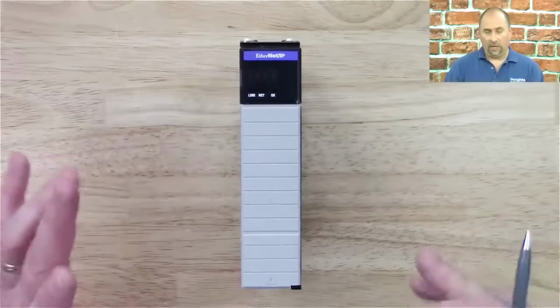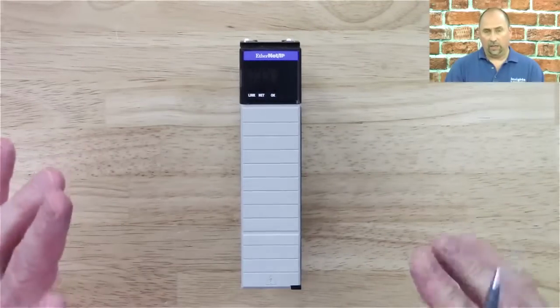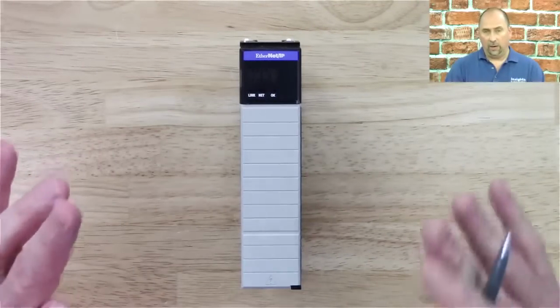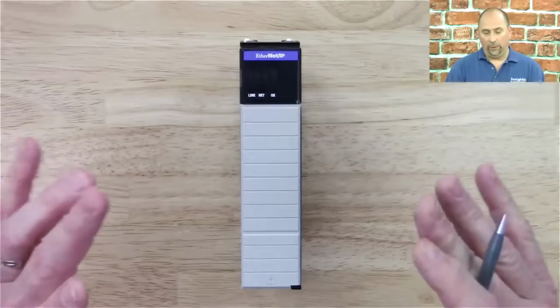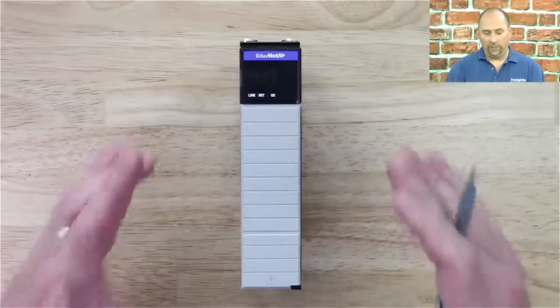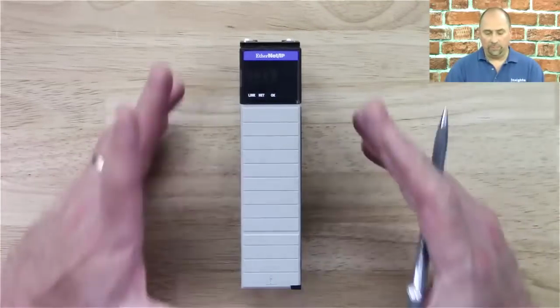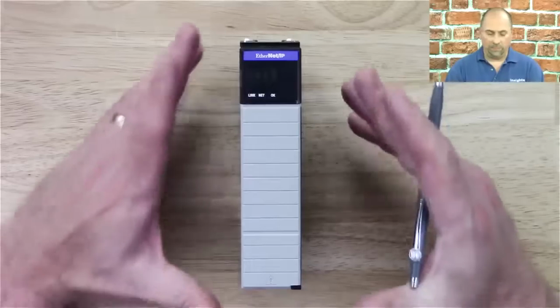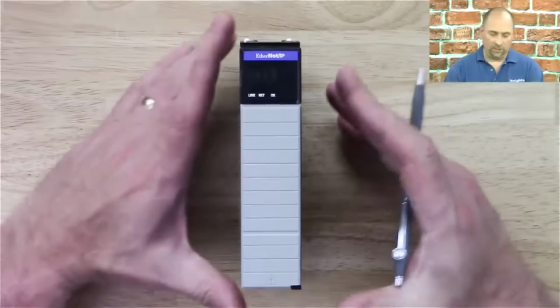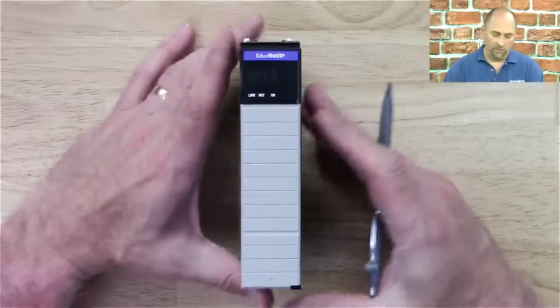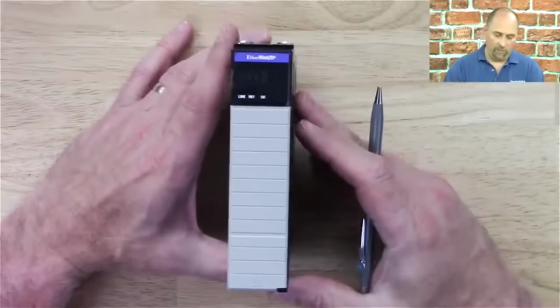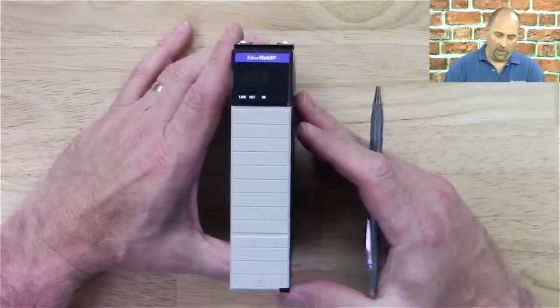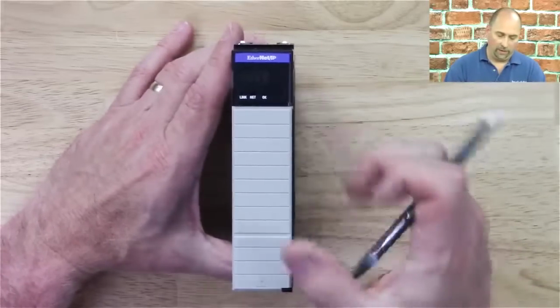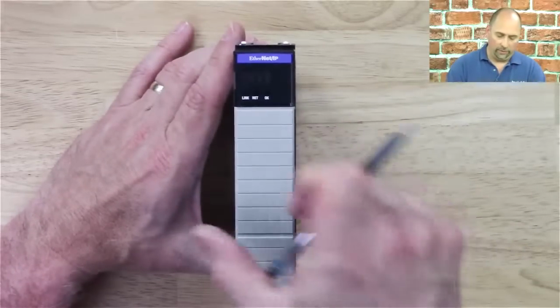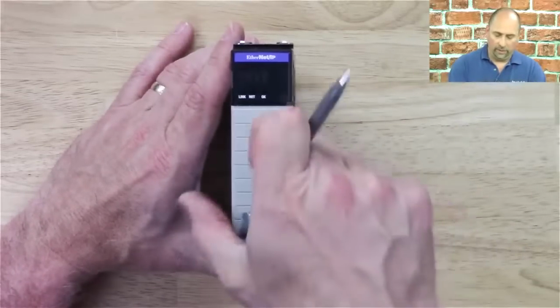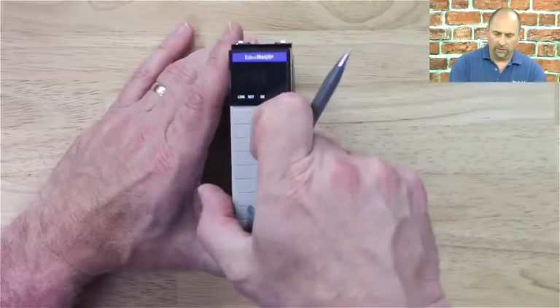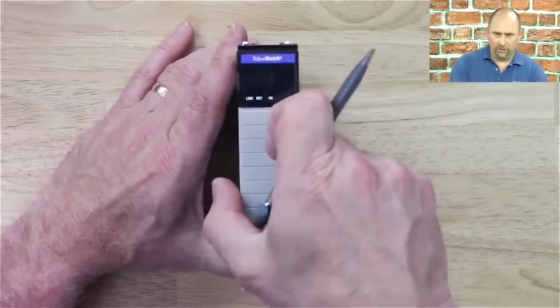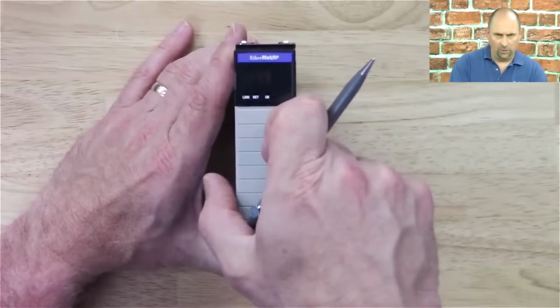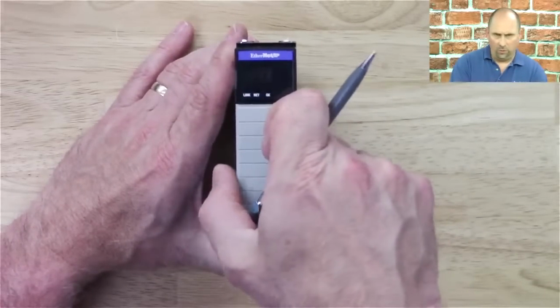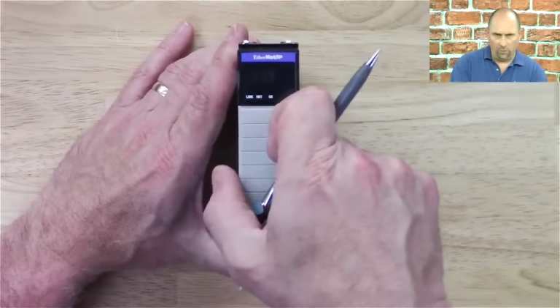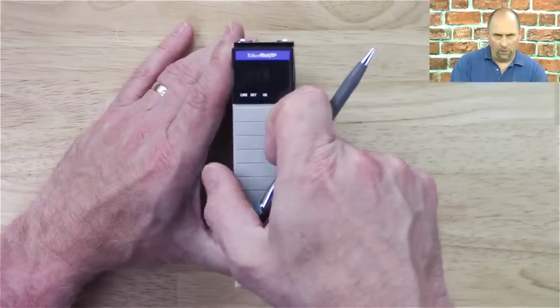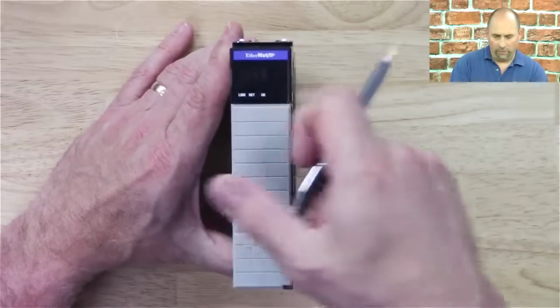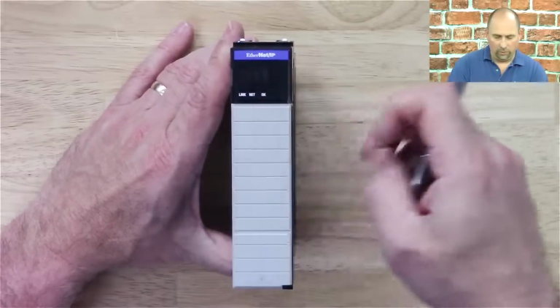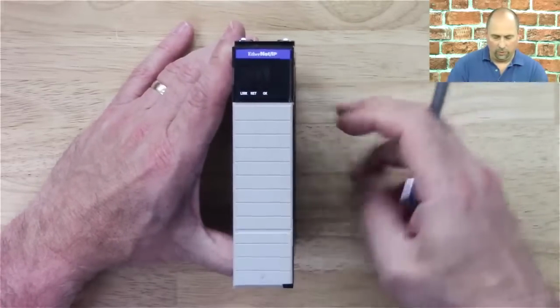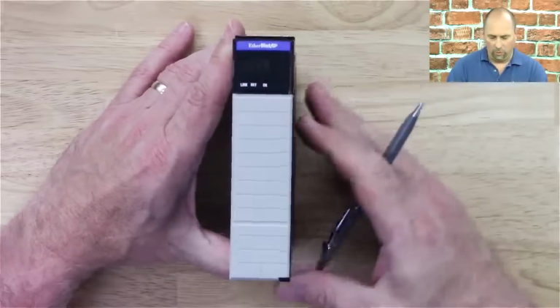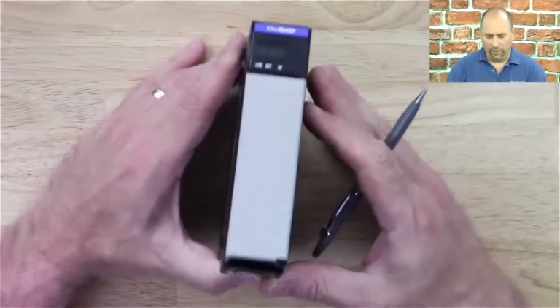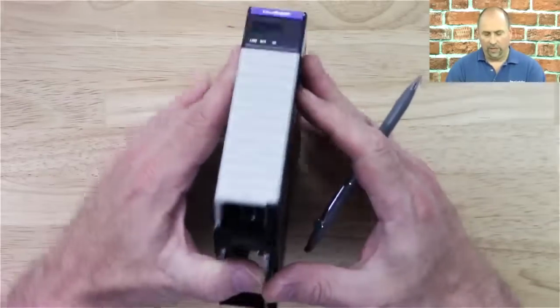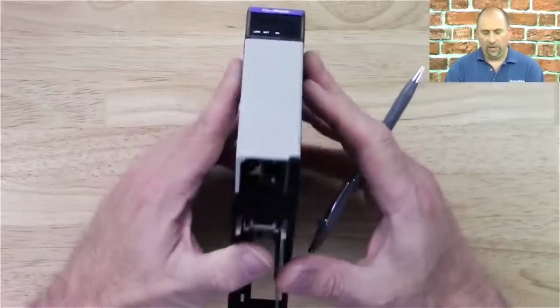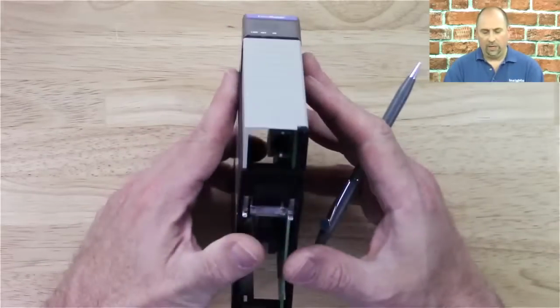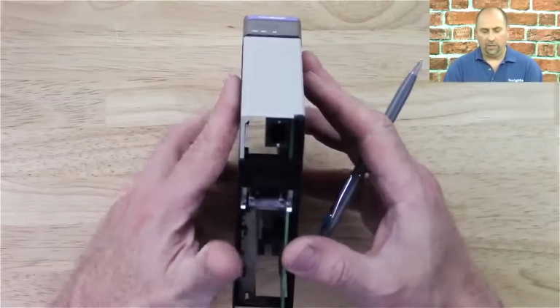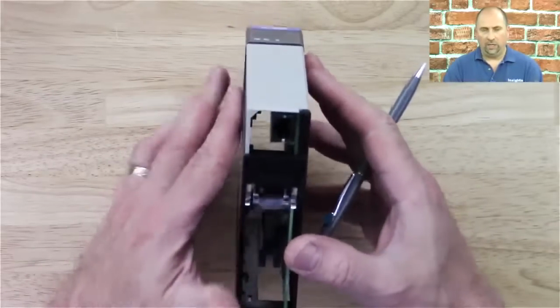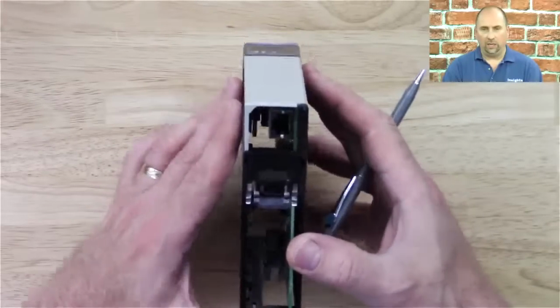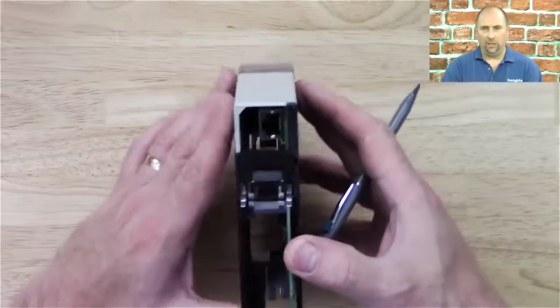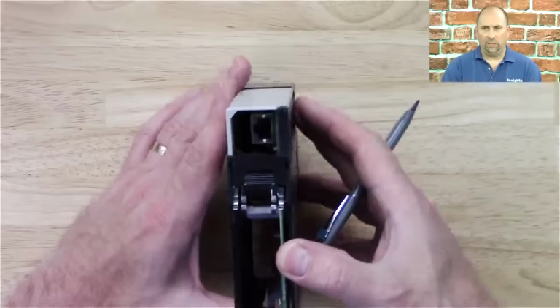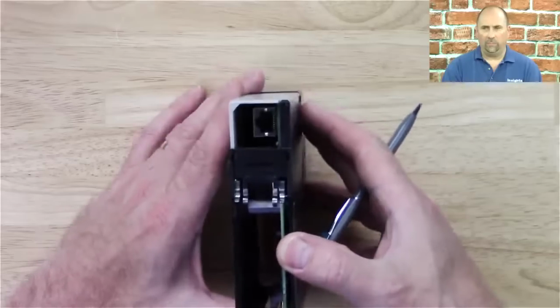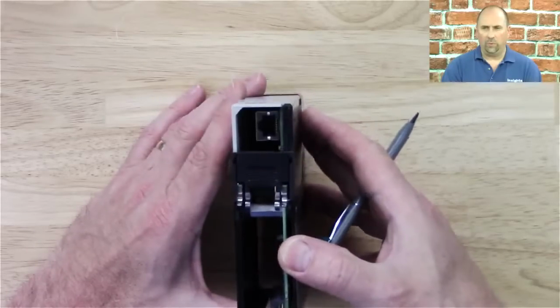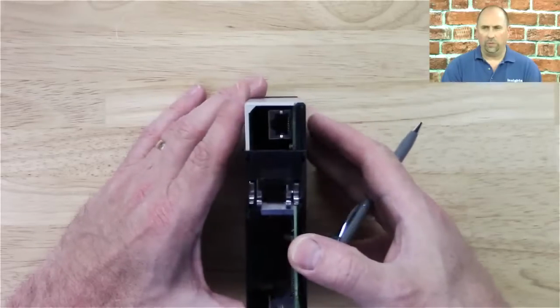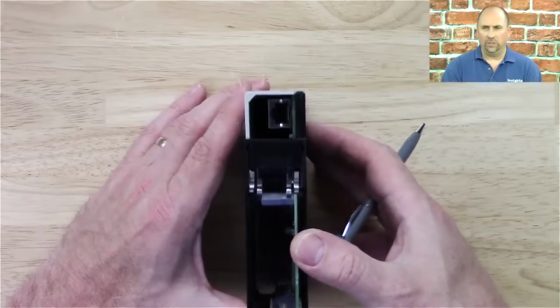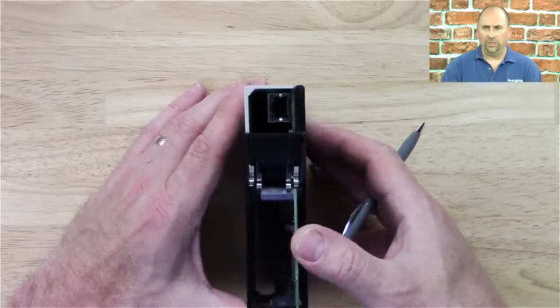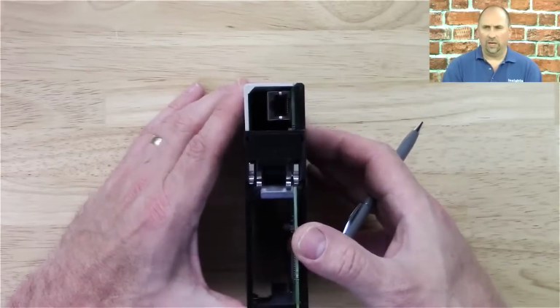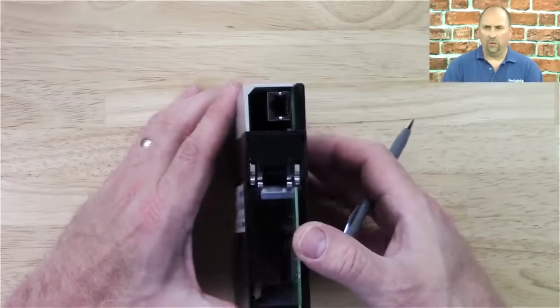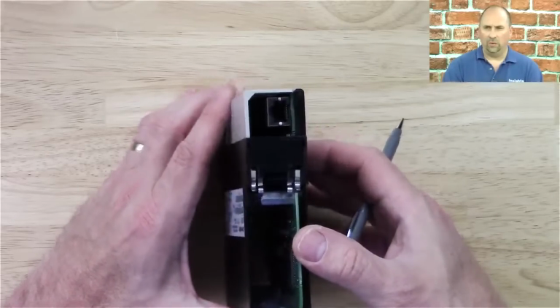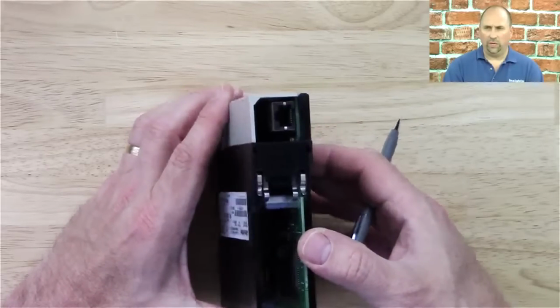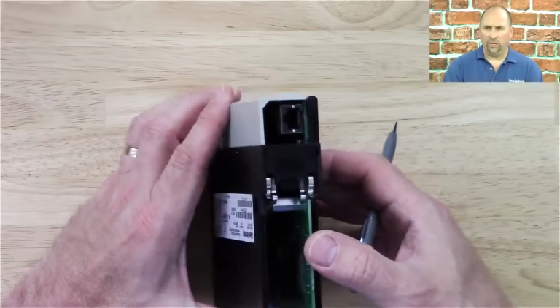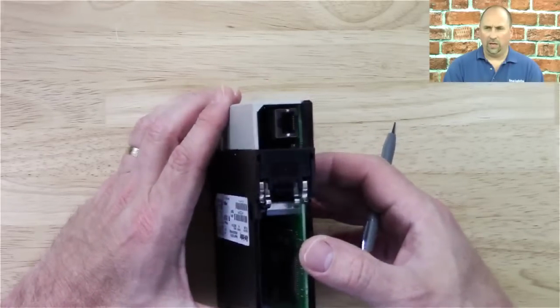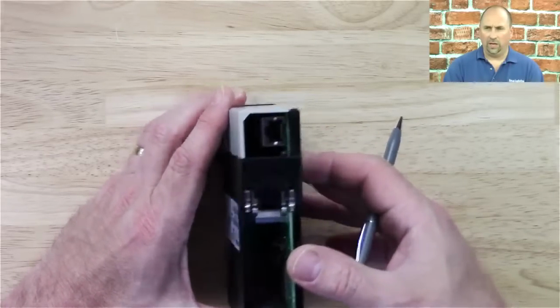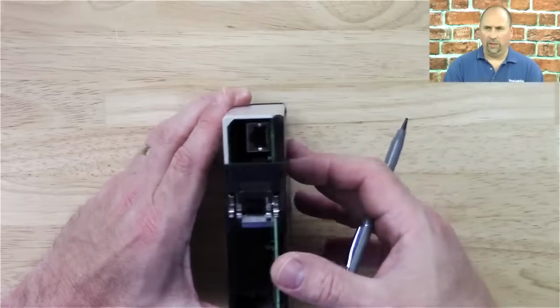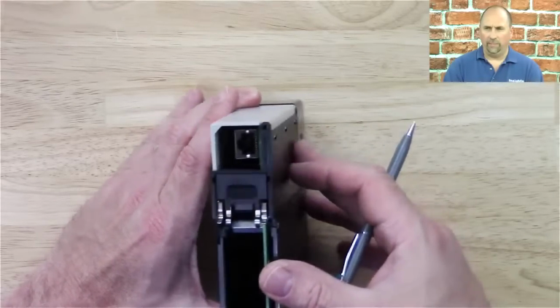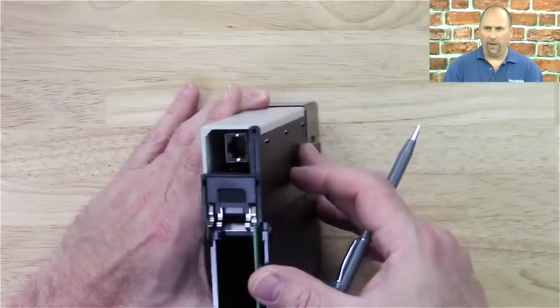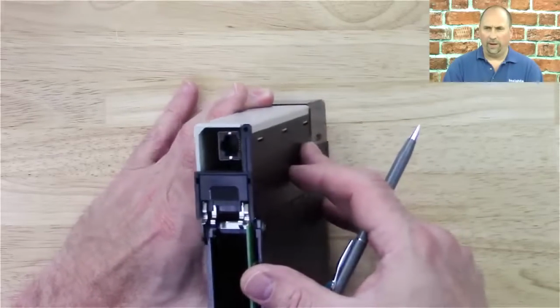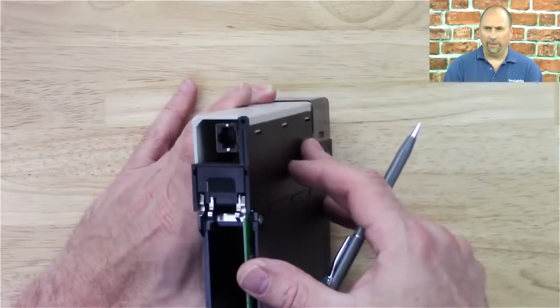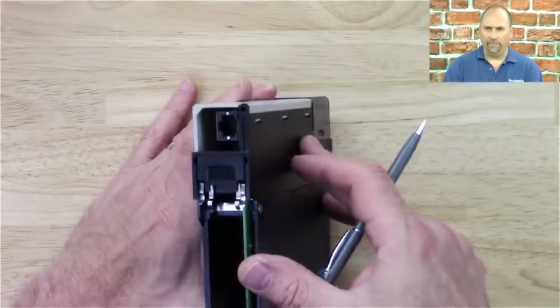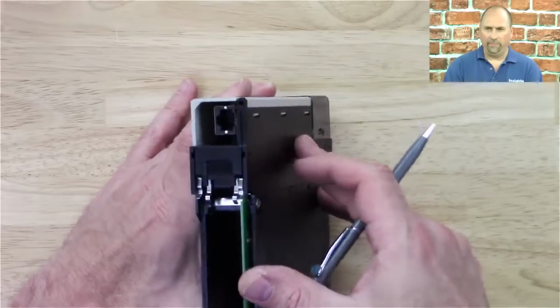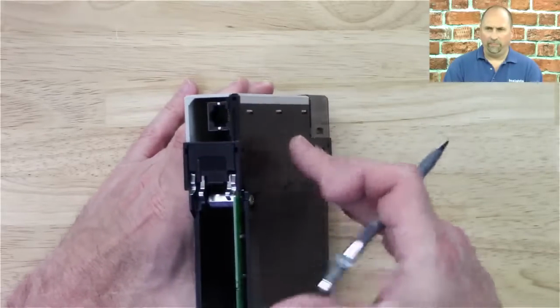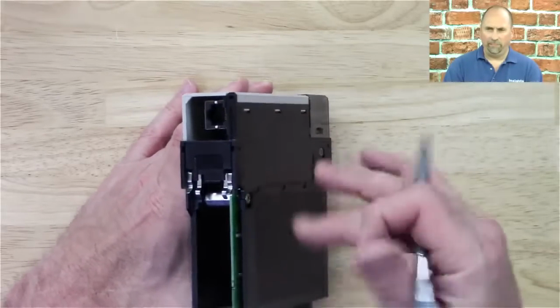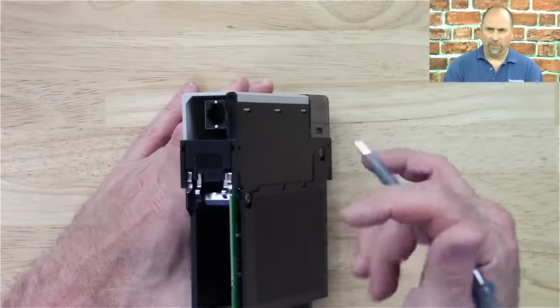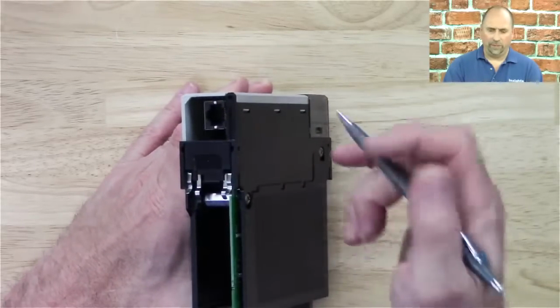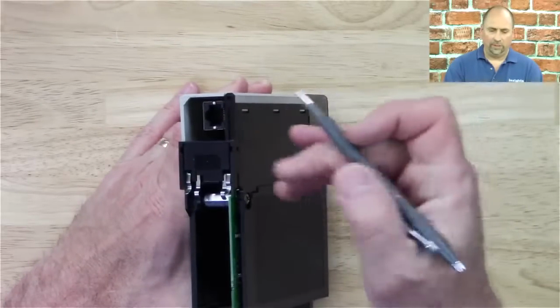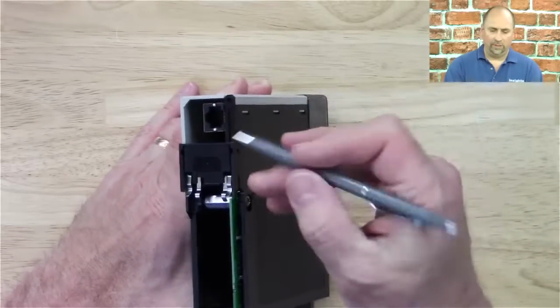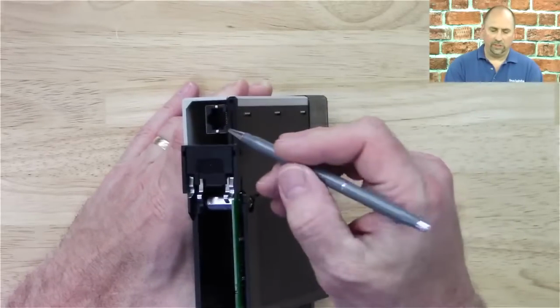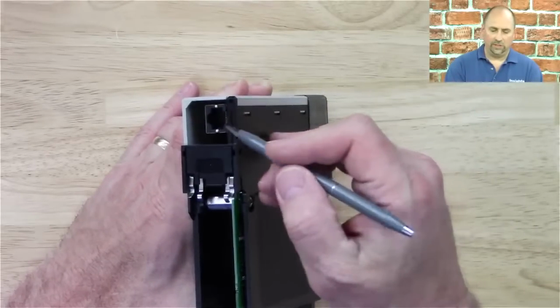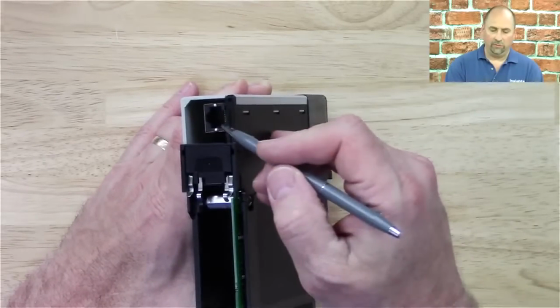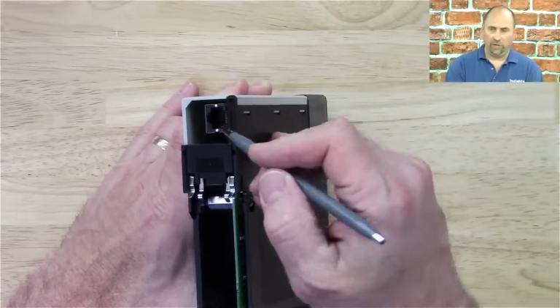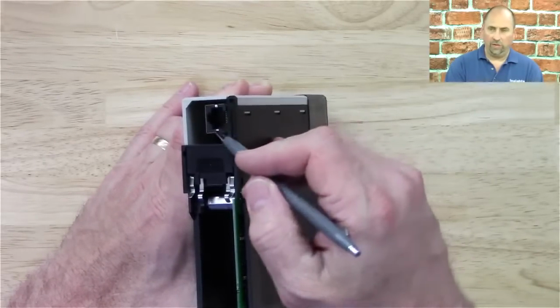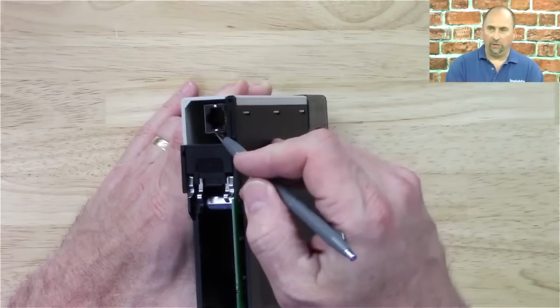Now in this particular model, there's no door to open. The Ethernet port is located on the bottom — you can see it right here.